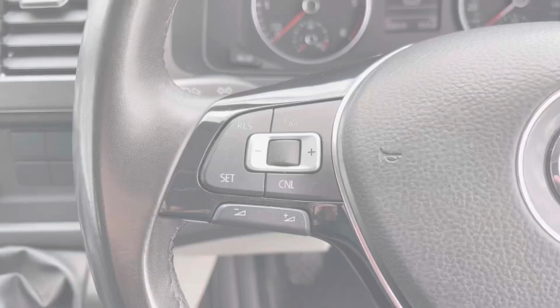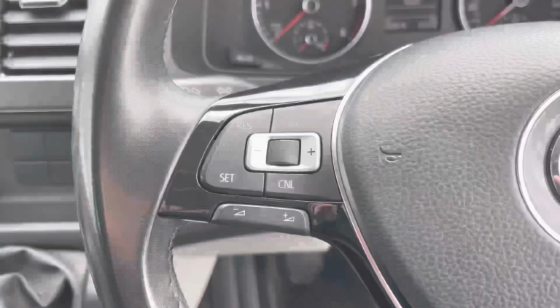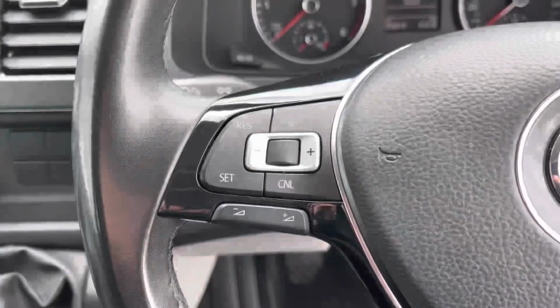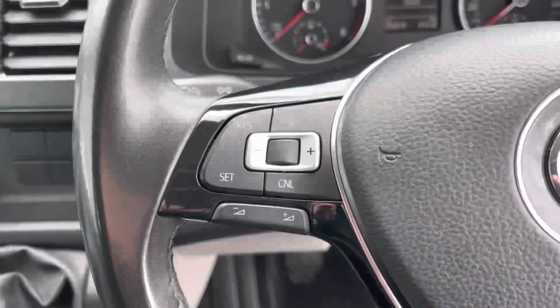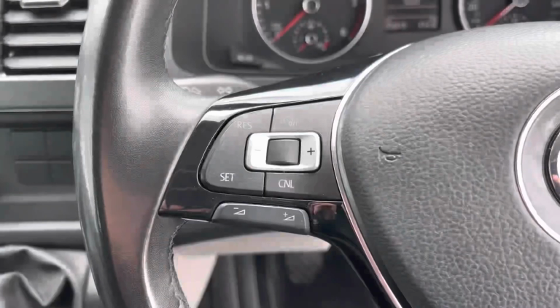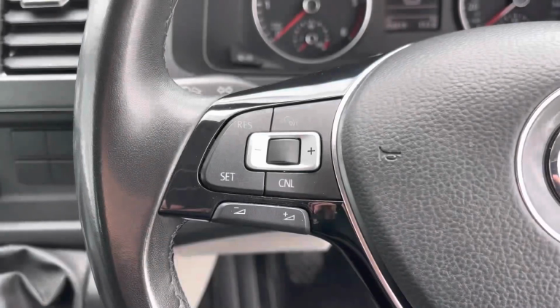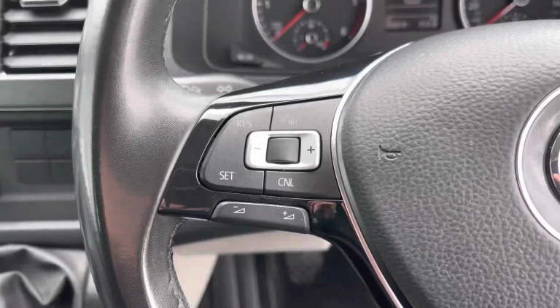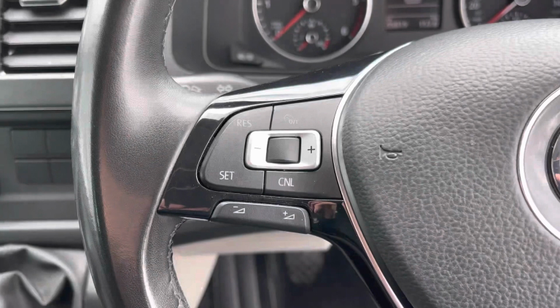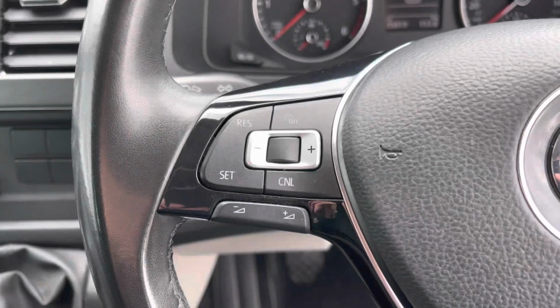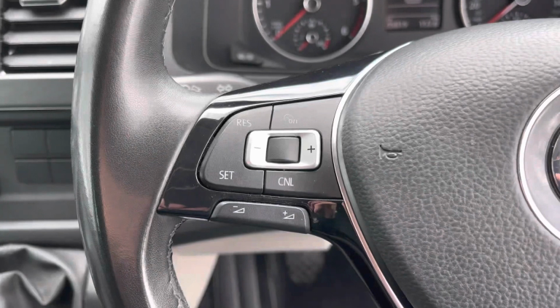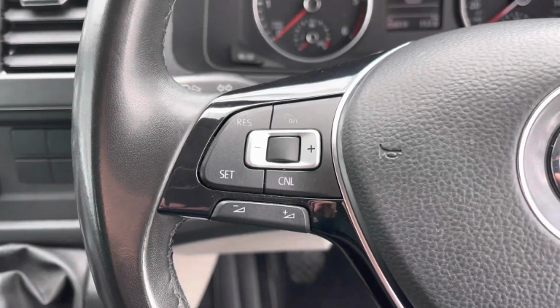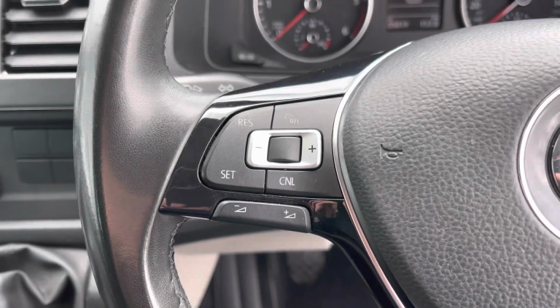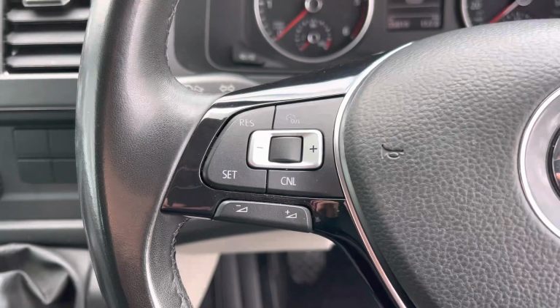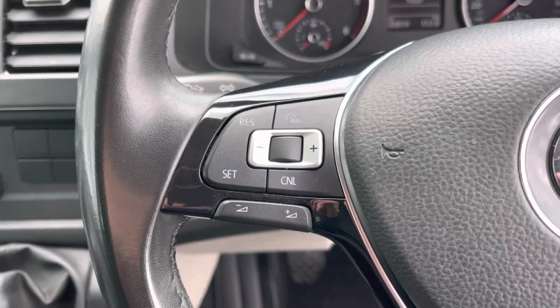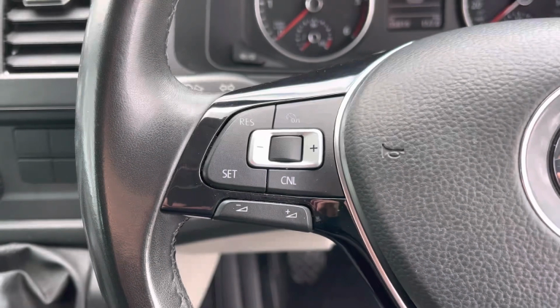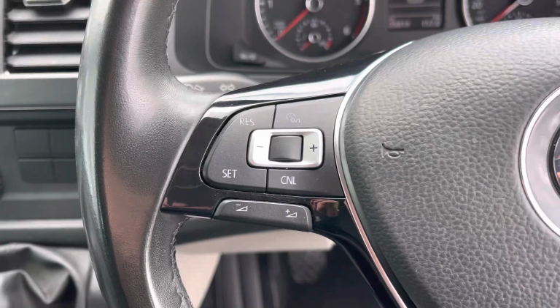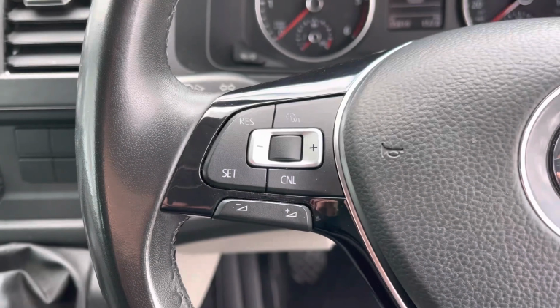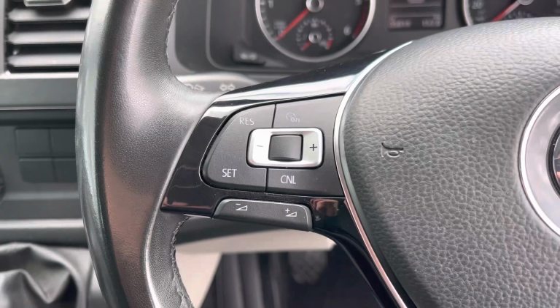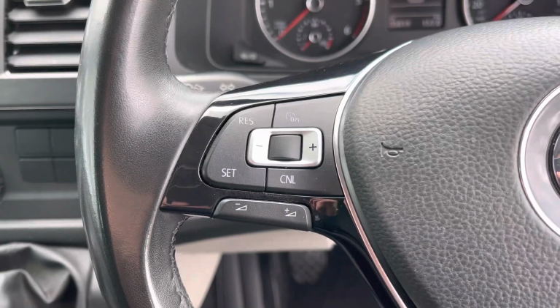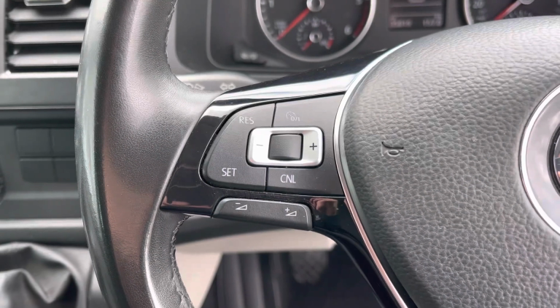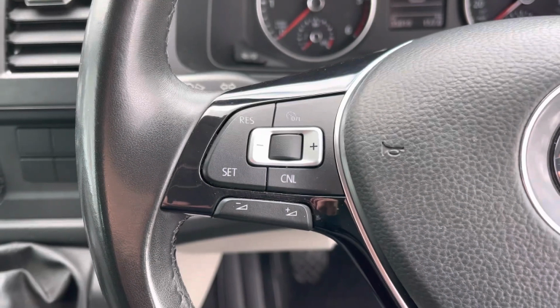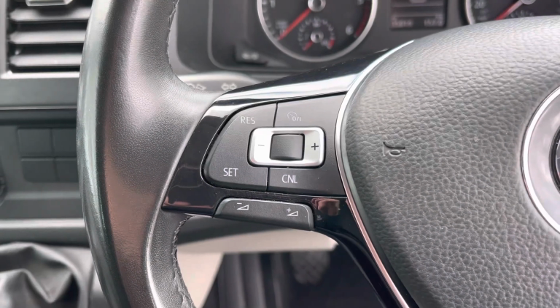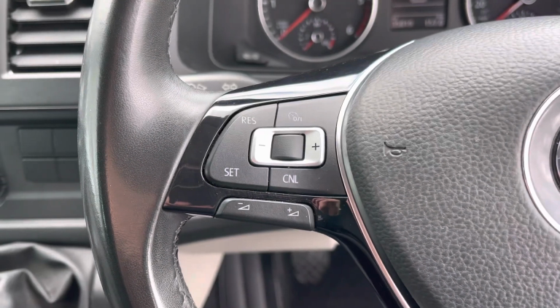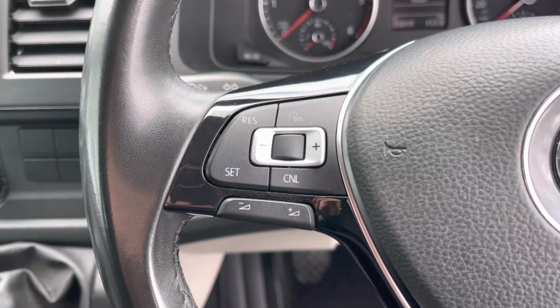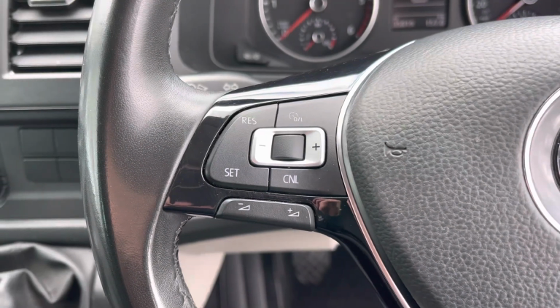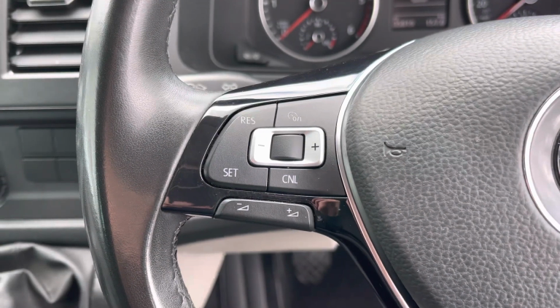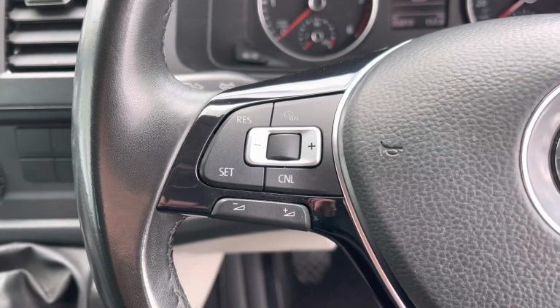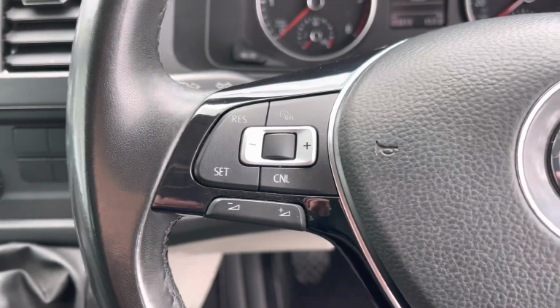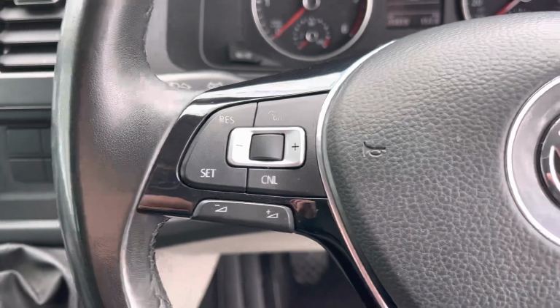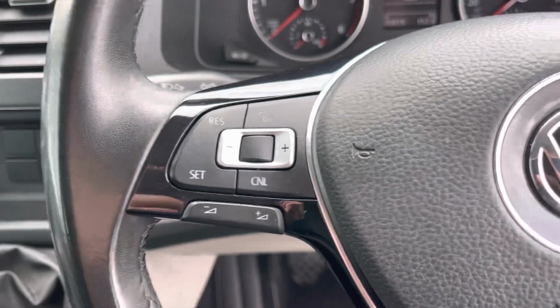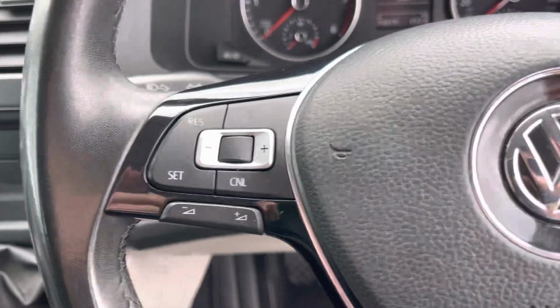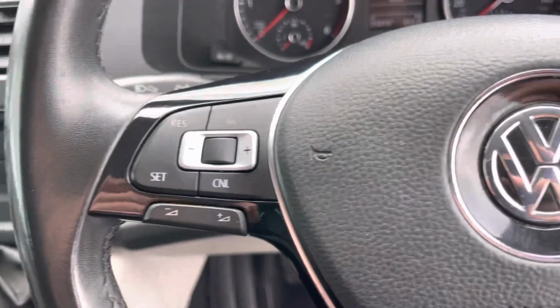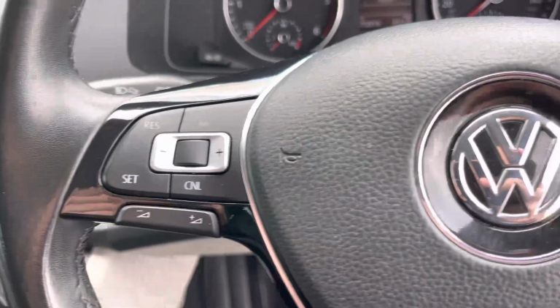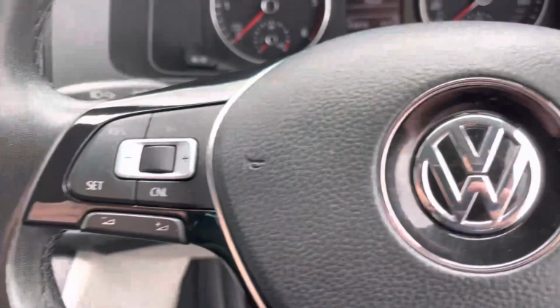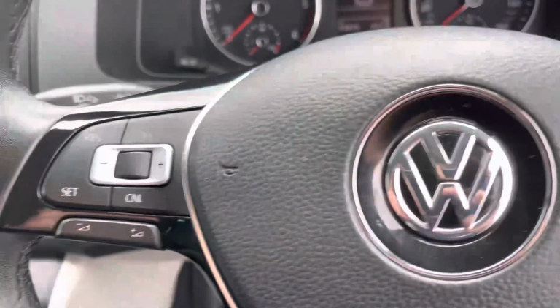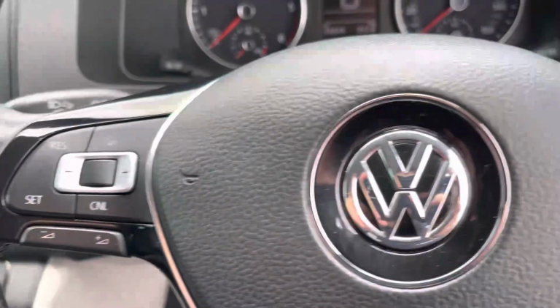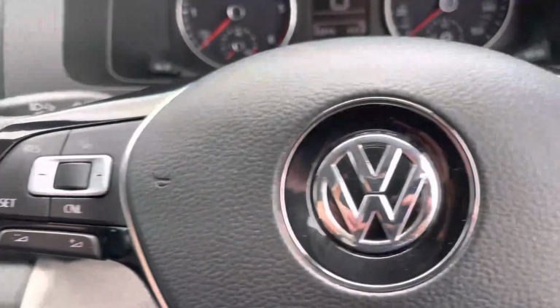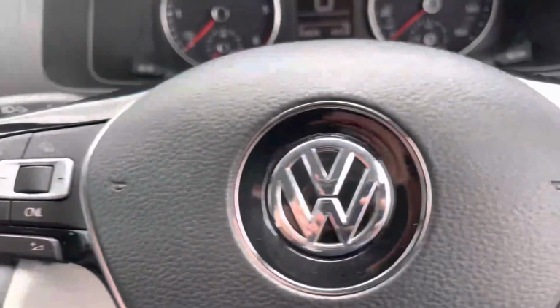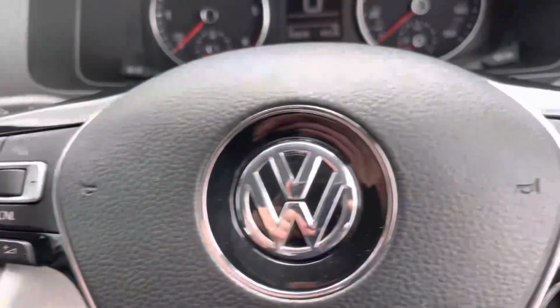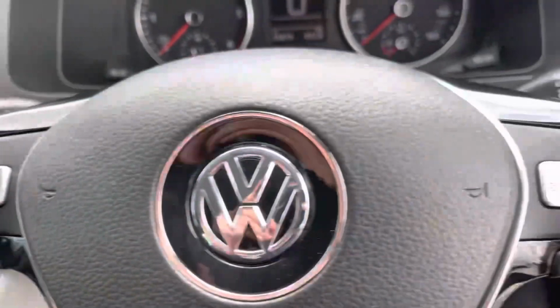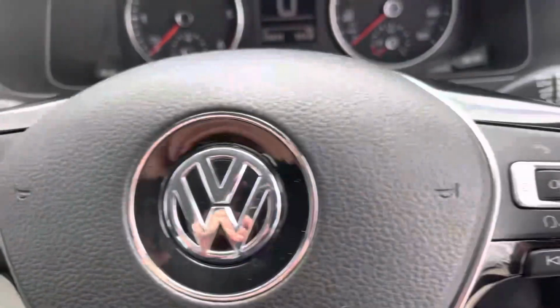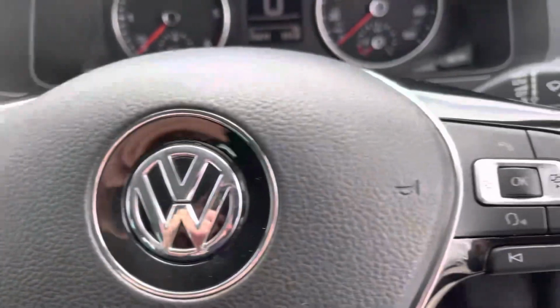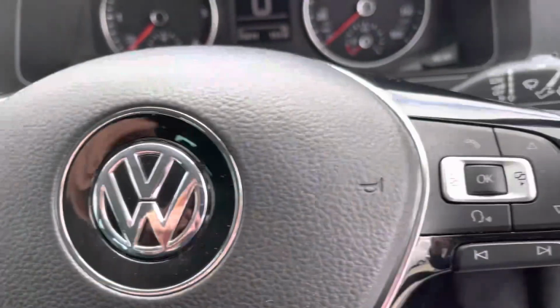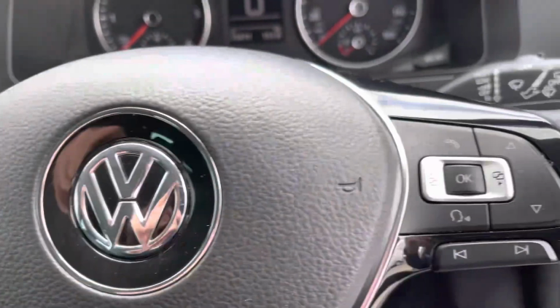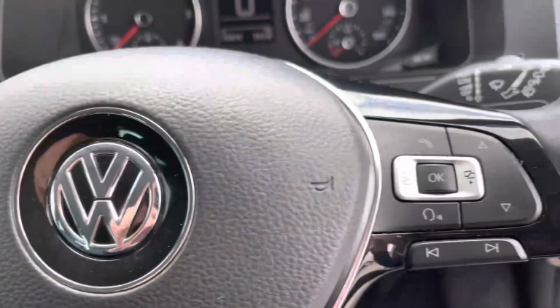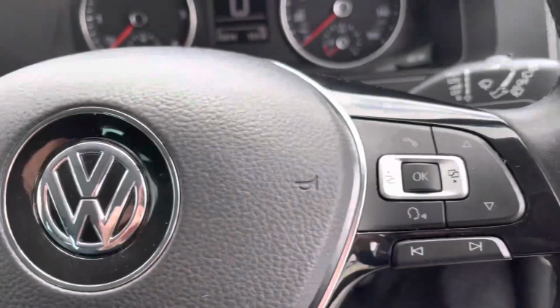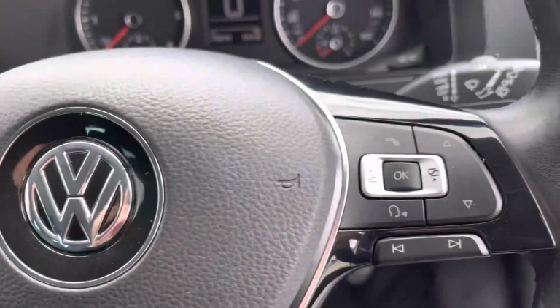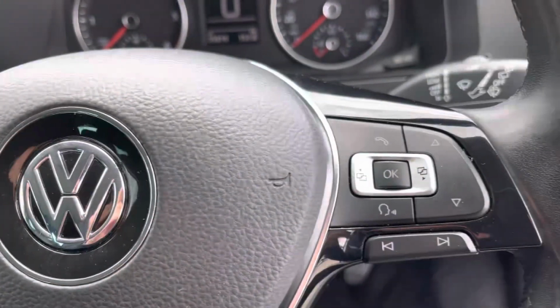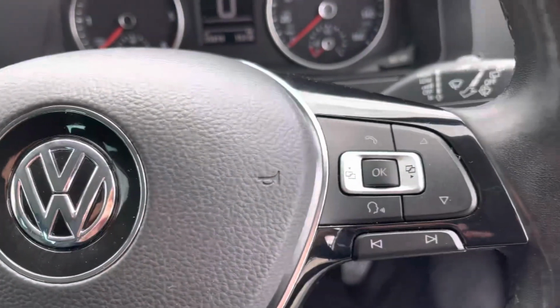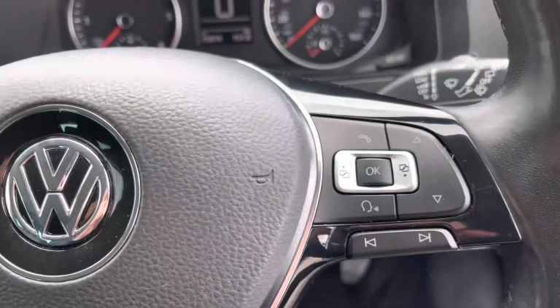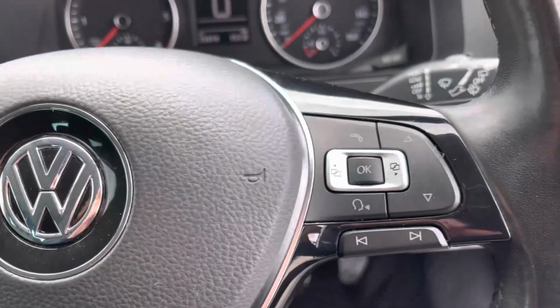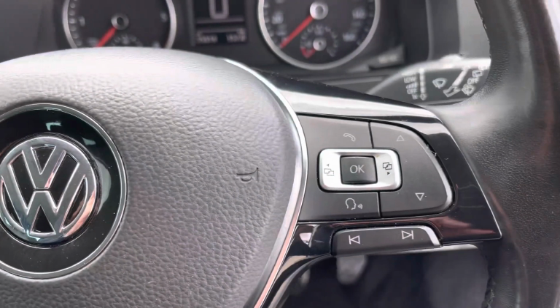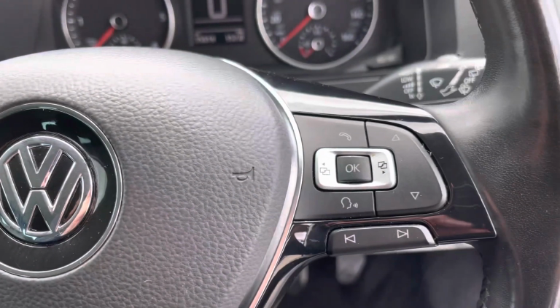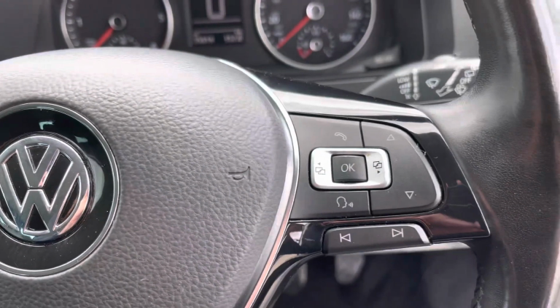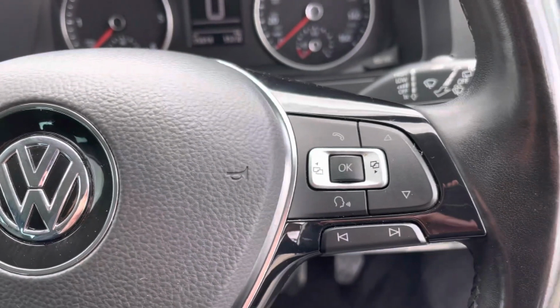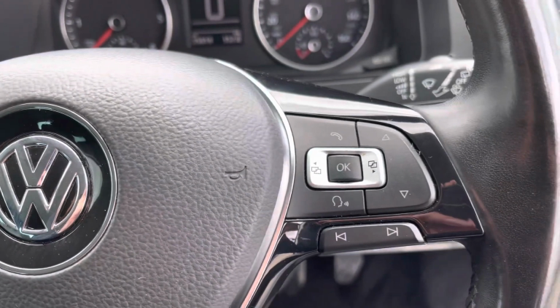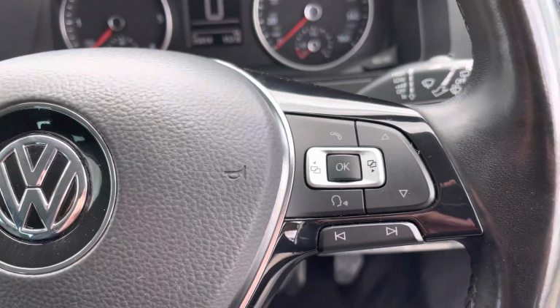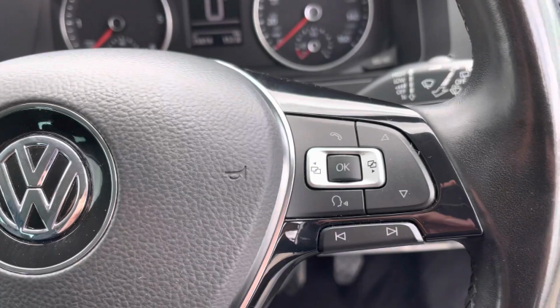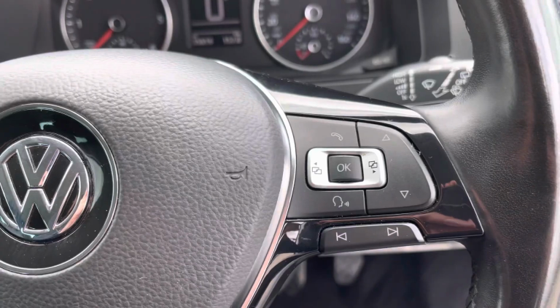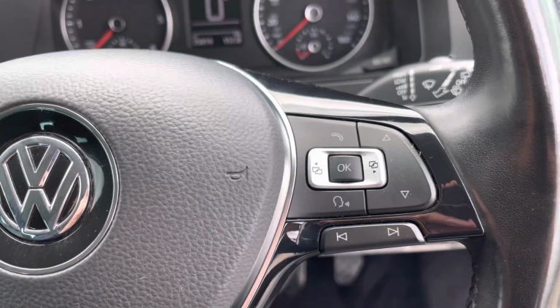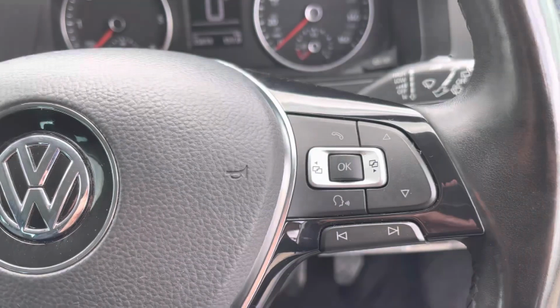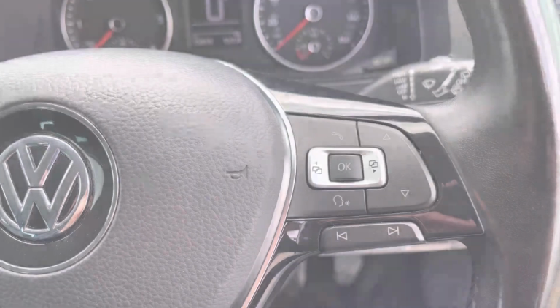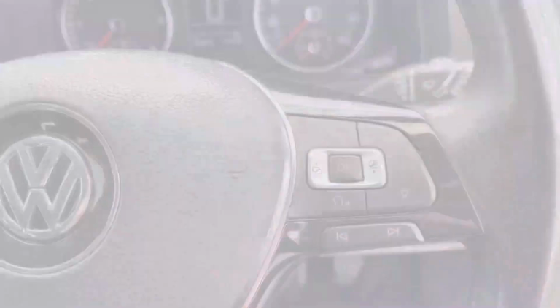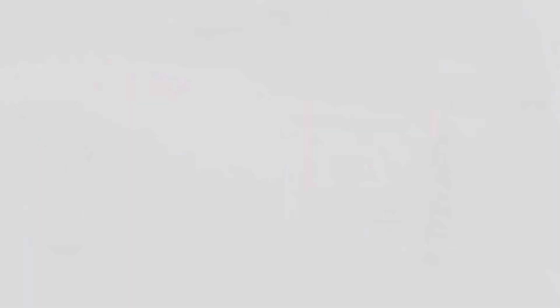To the left of your multifunctional steering wheel we have your cruise control, and to the right we have your voice activation control.